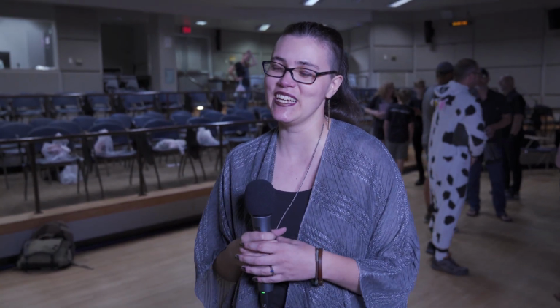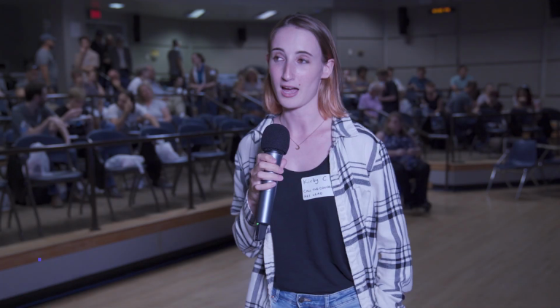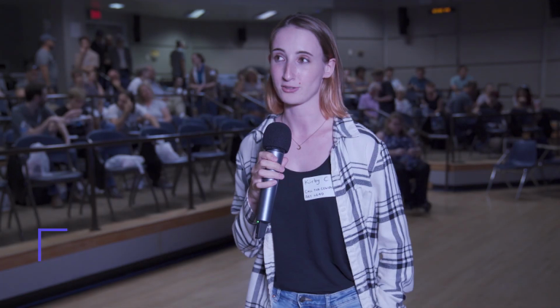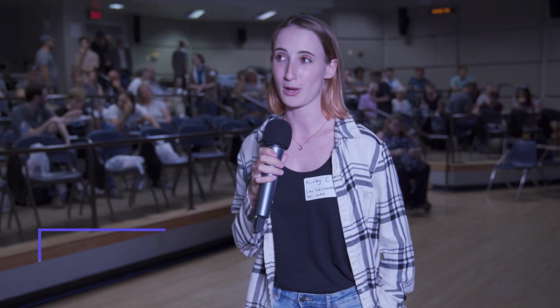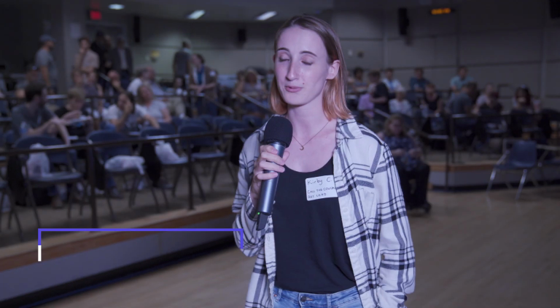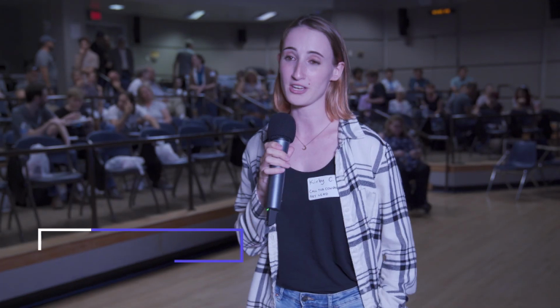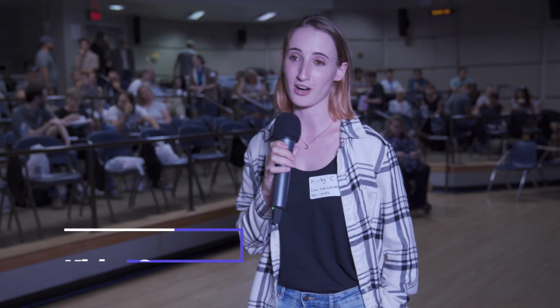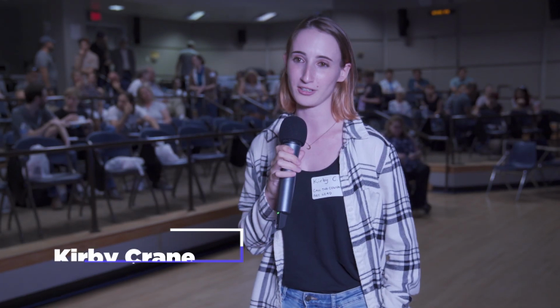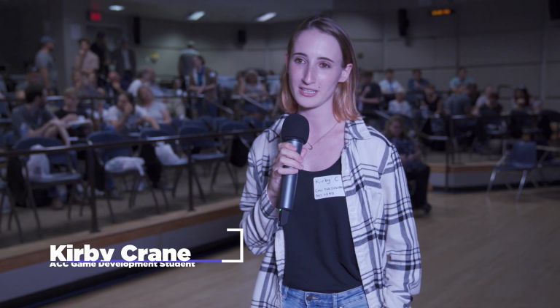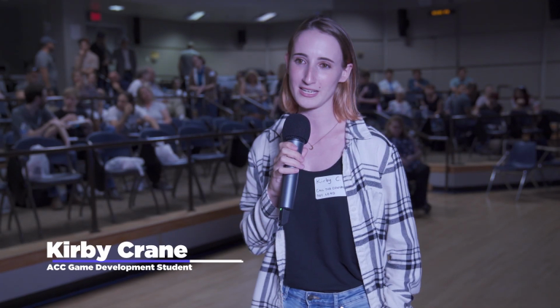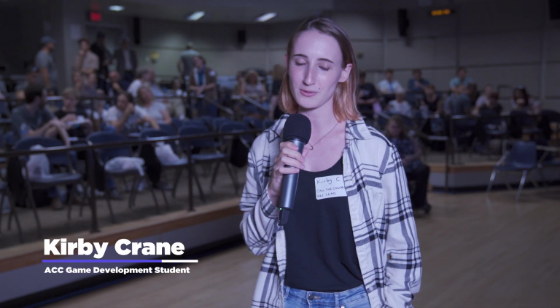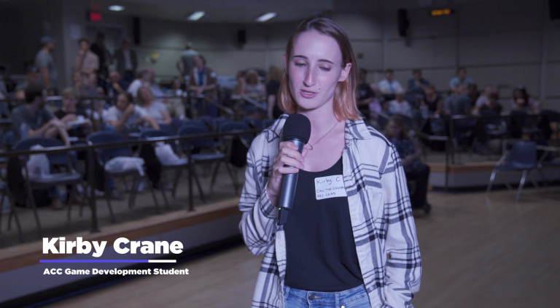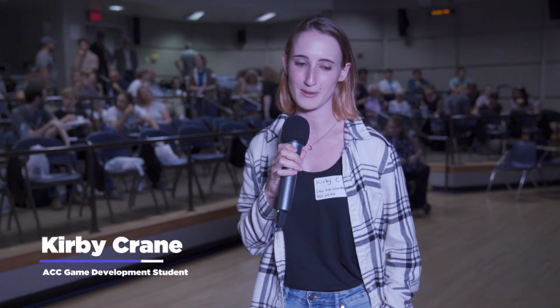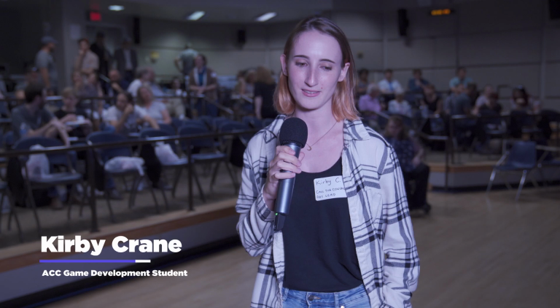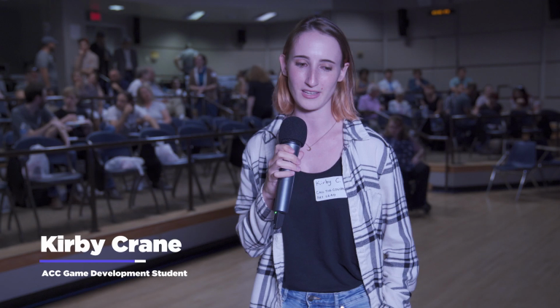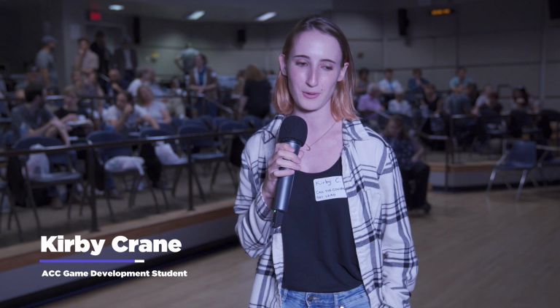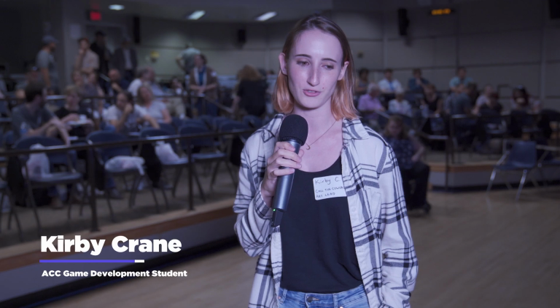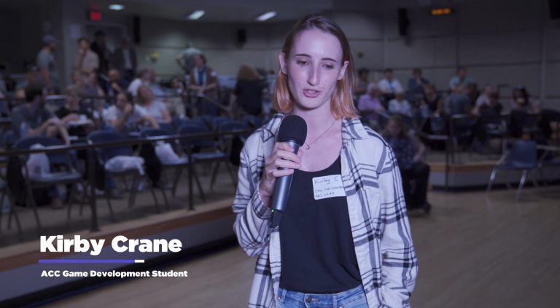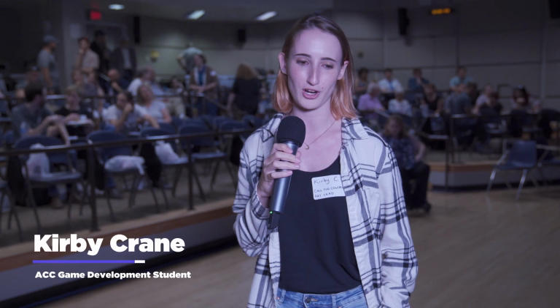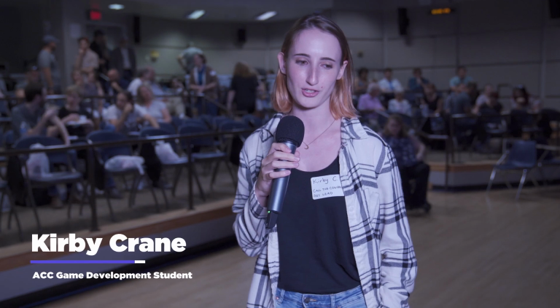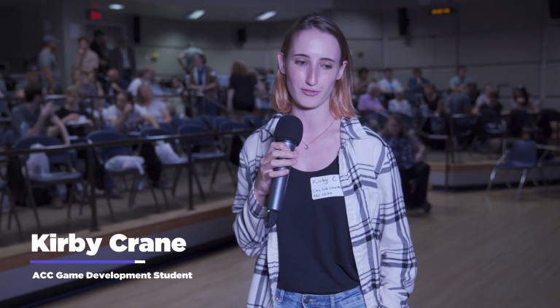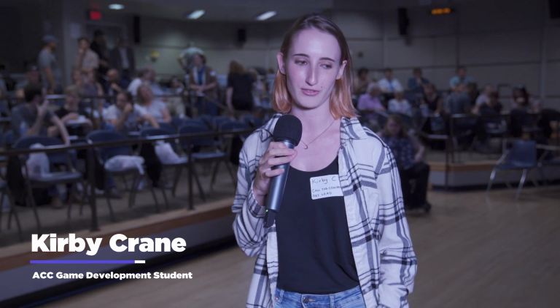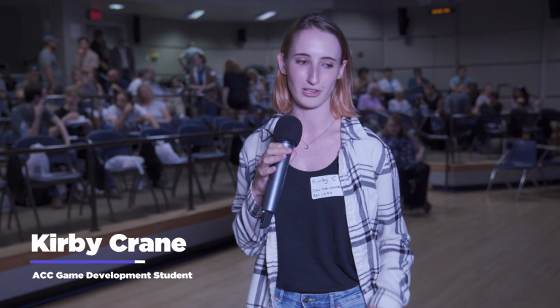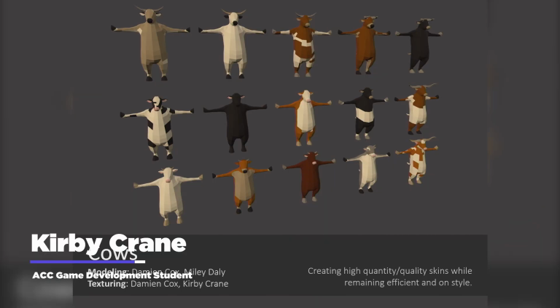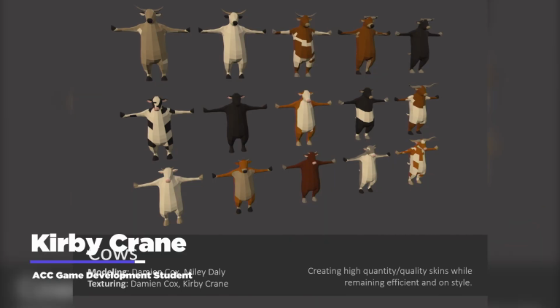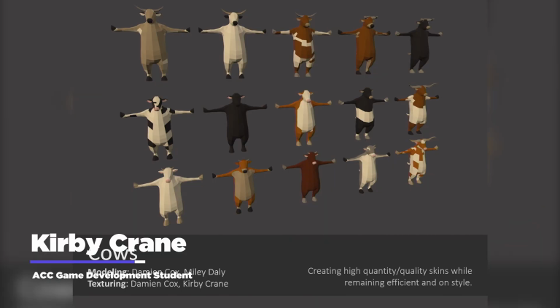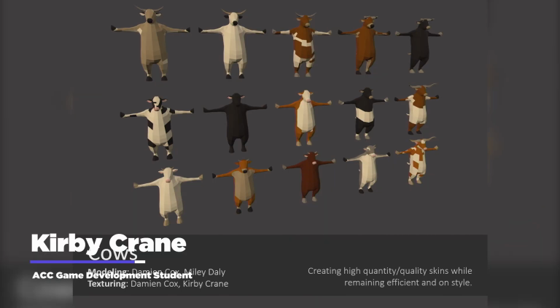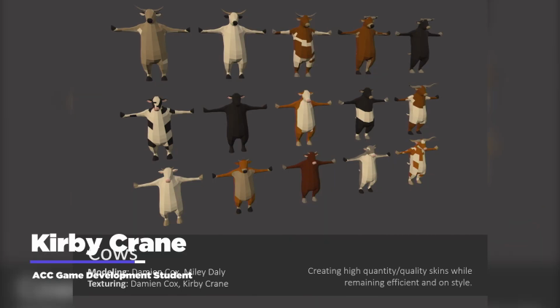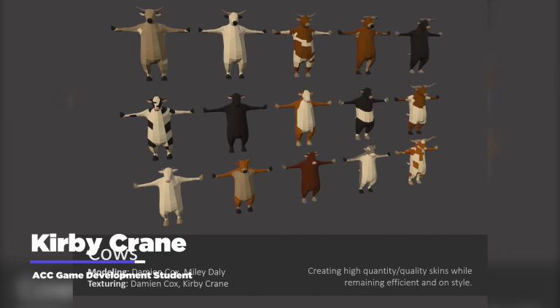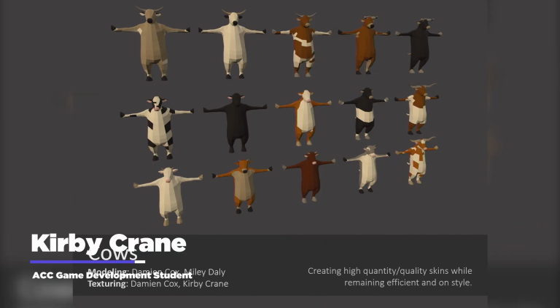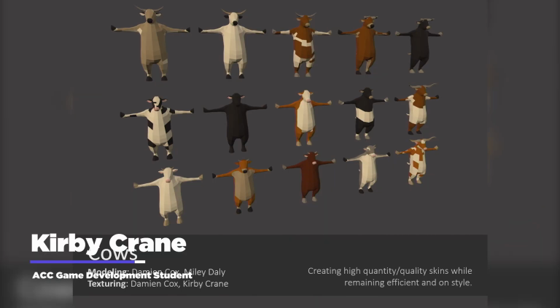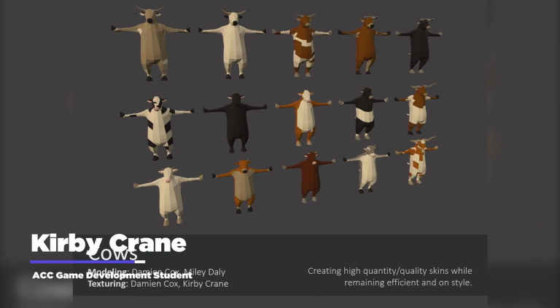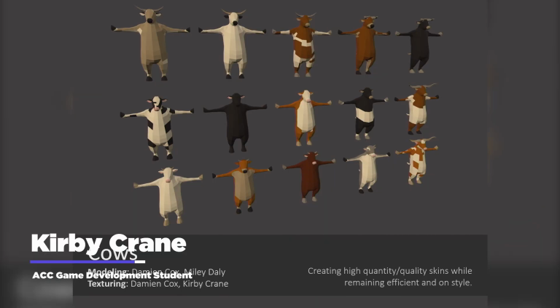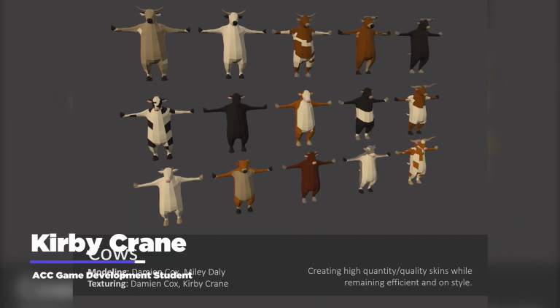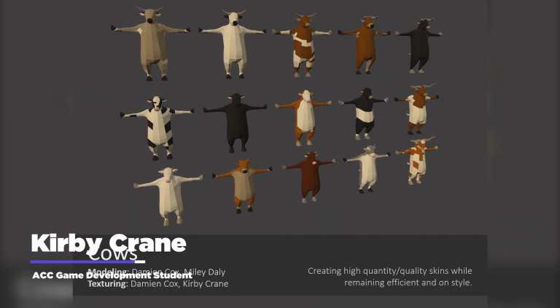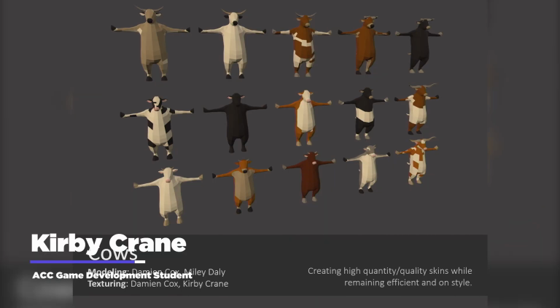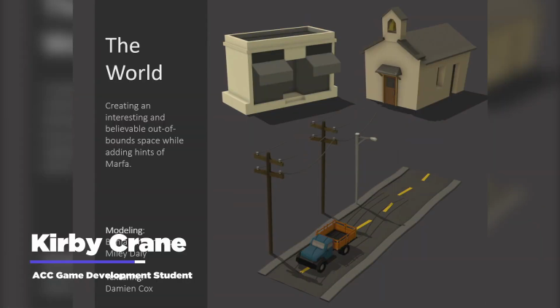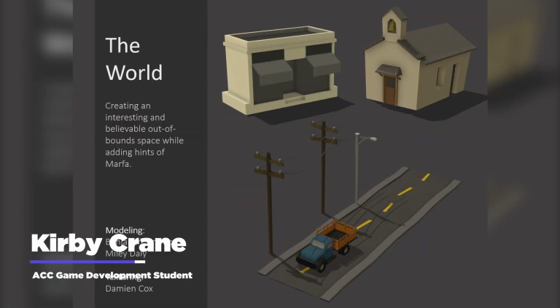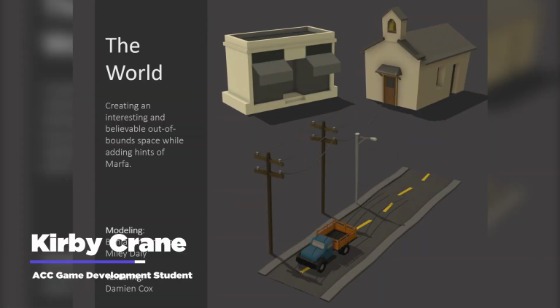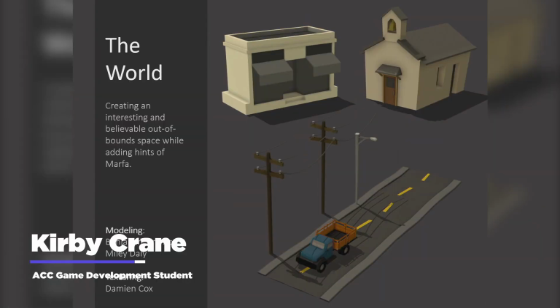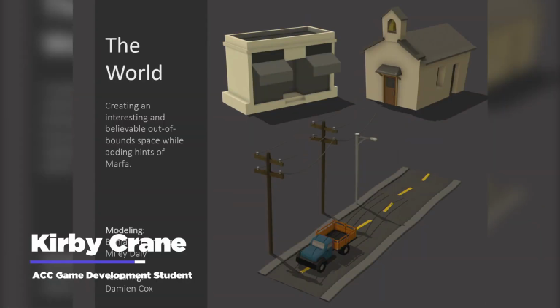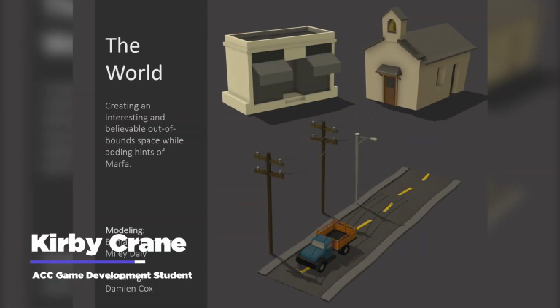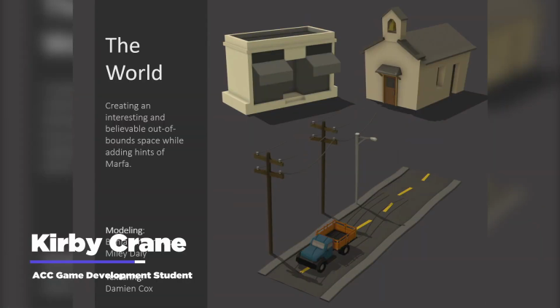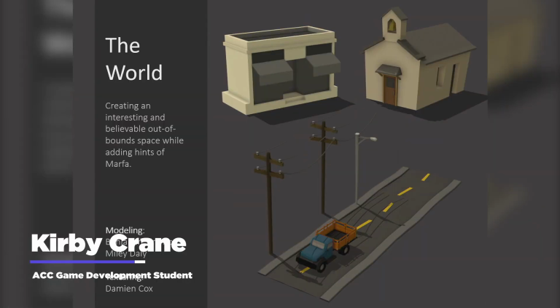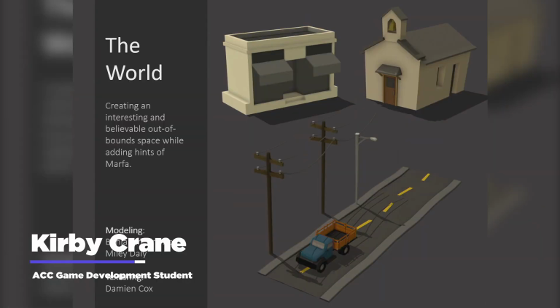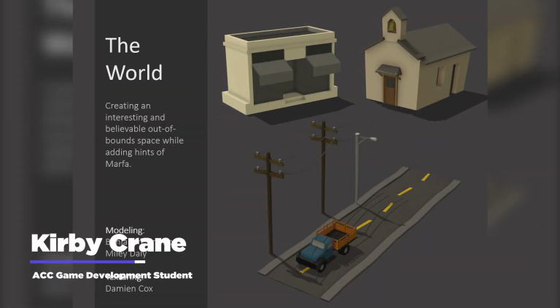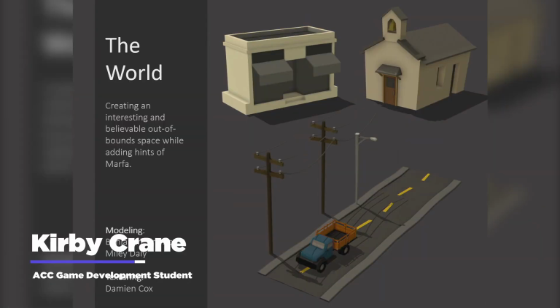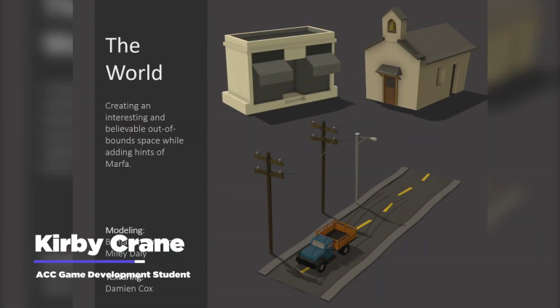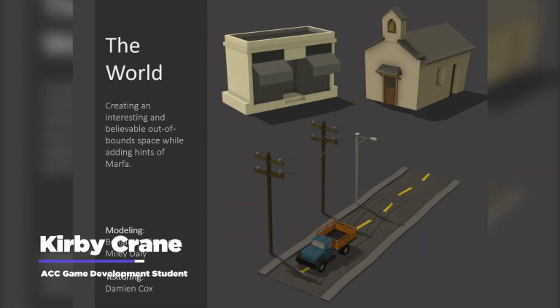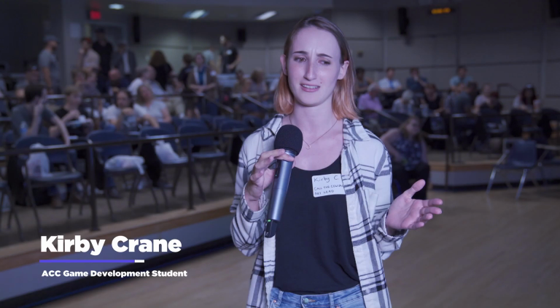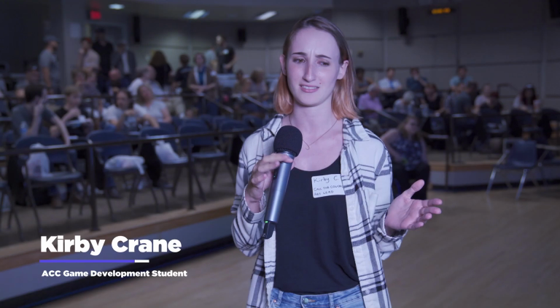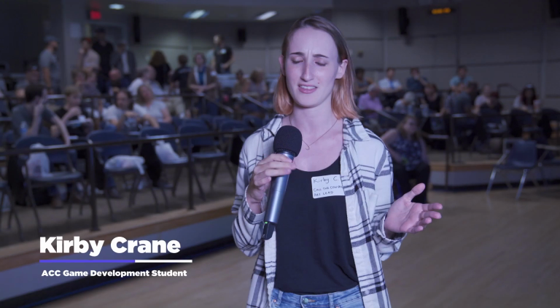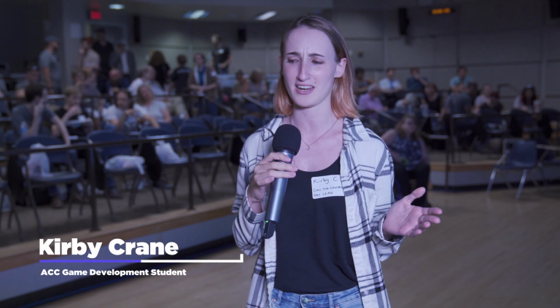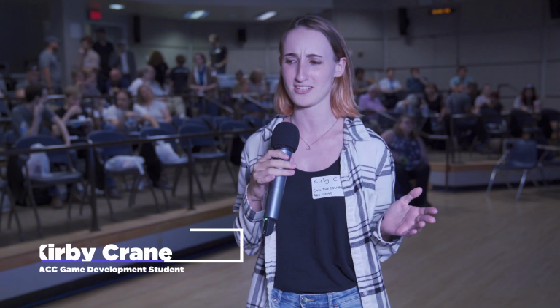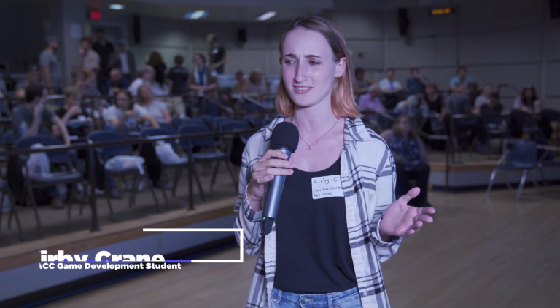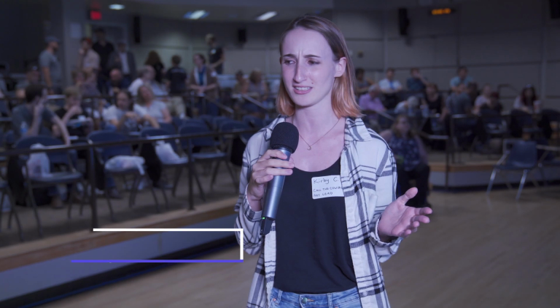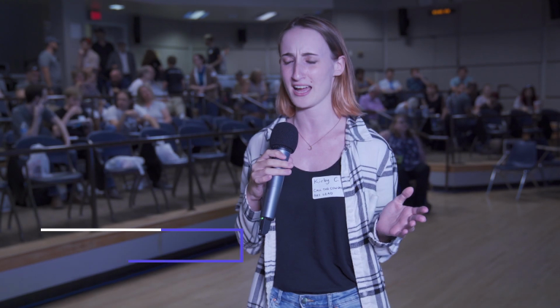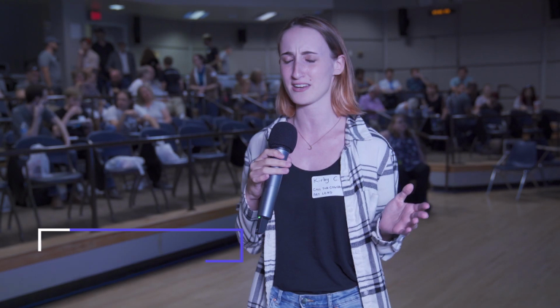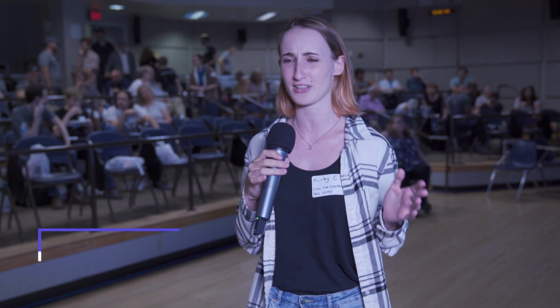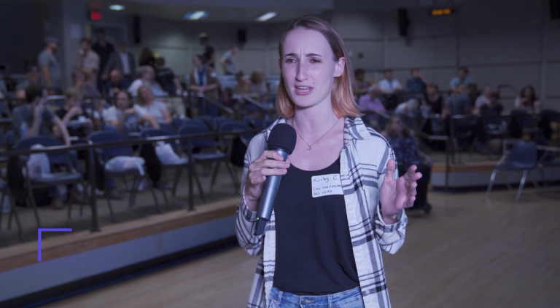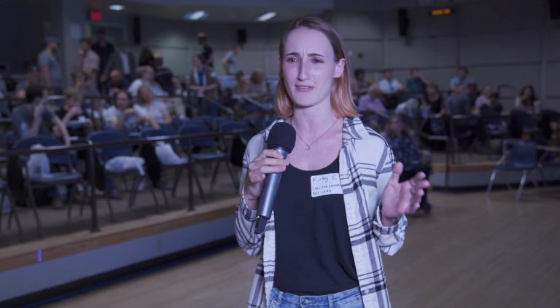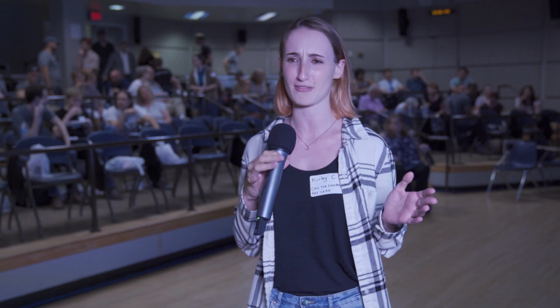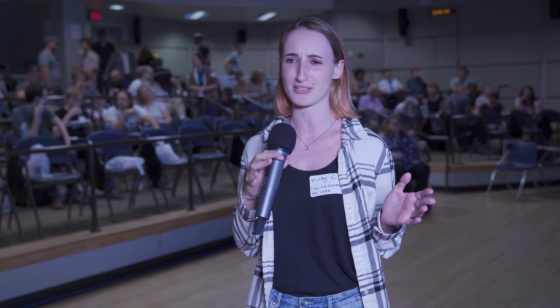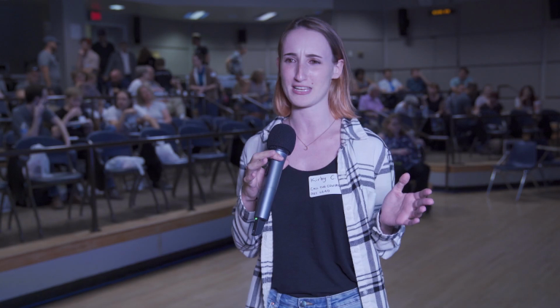I was the art lead, which means I was in charge of the look and style for the game, keeping track of the asset list, and then I just did kind of a lot of everything.